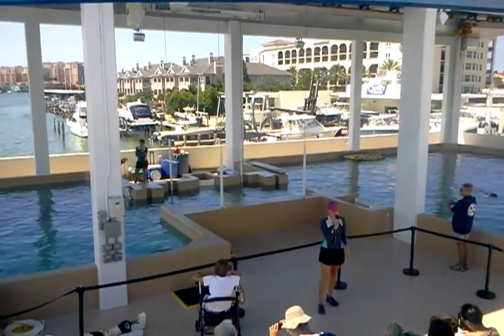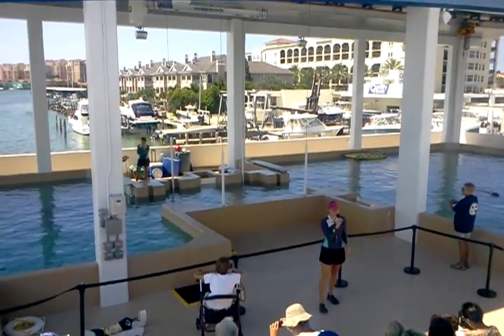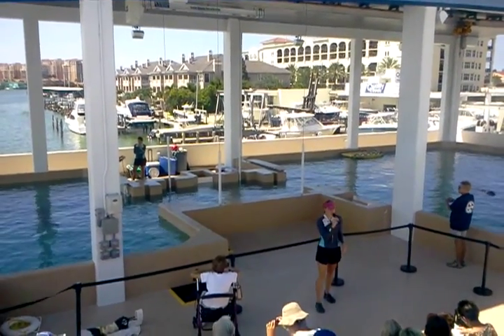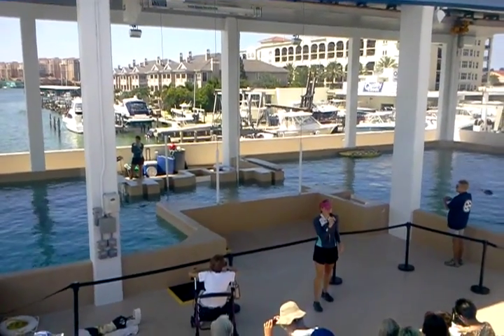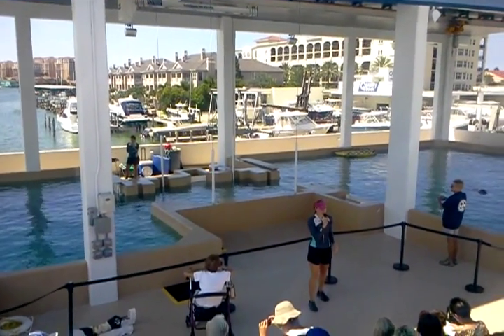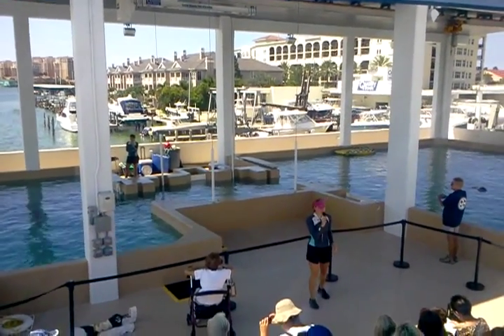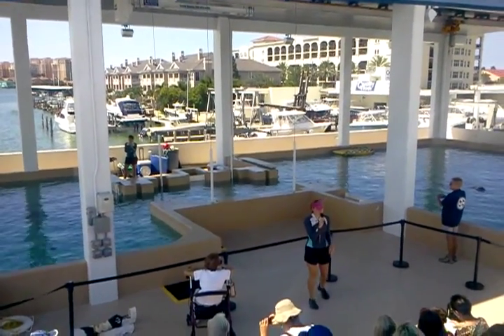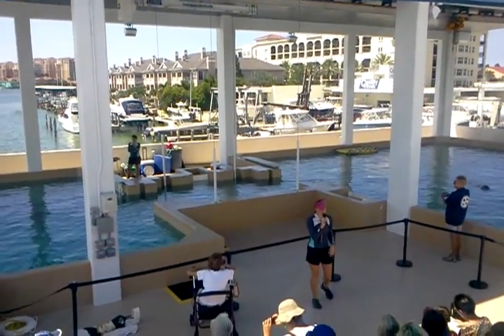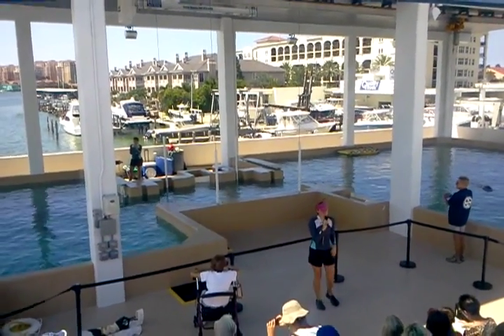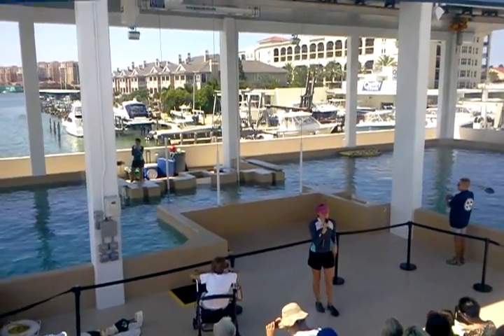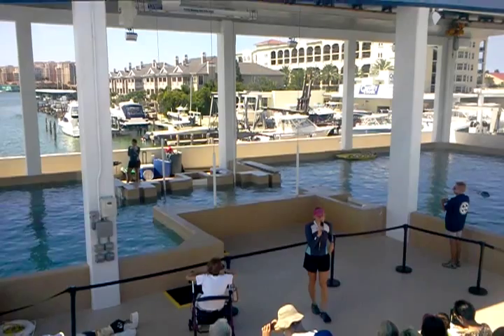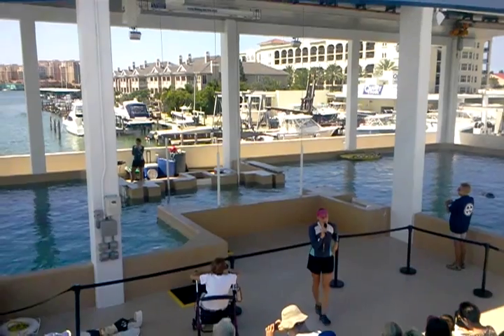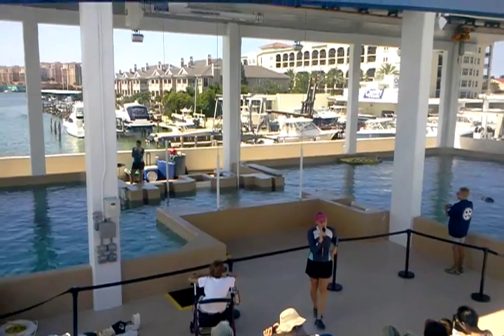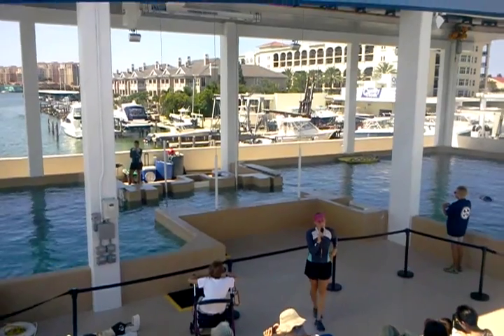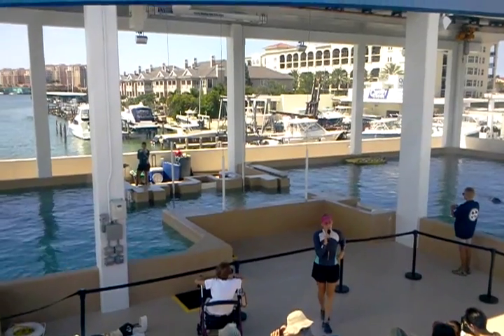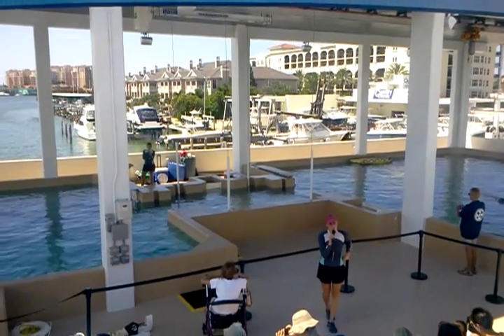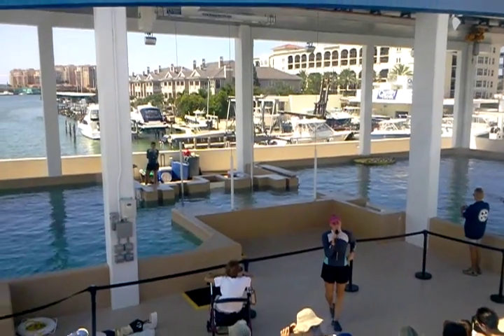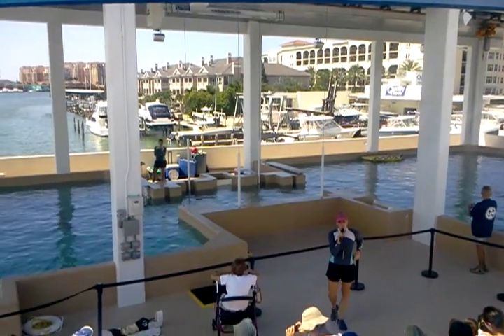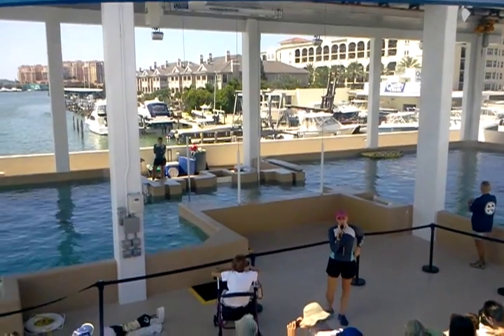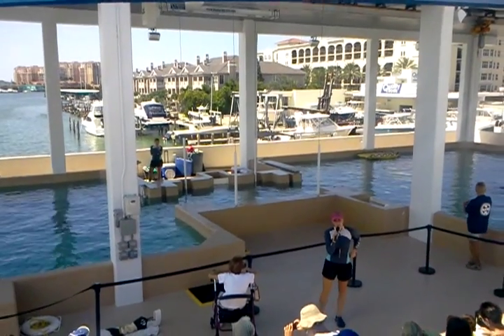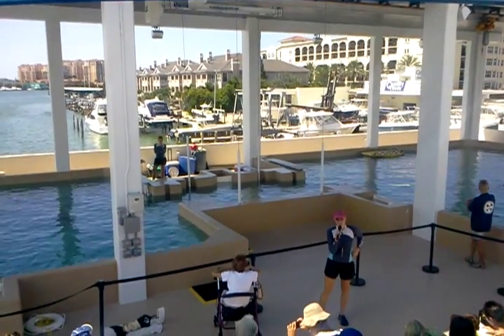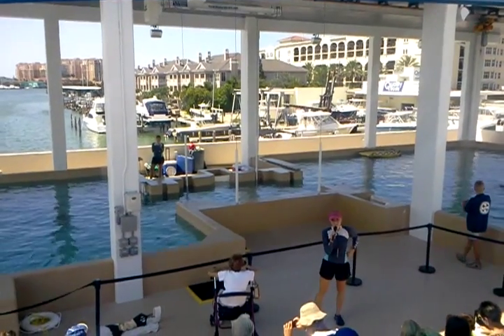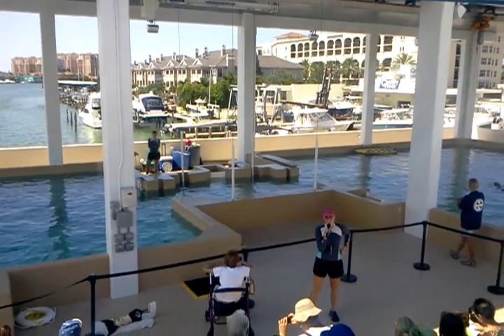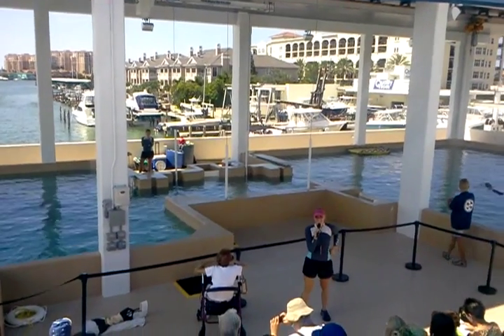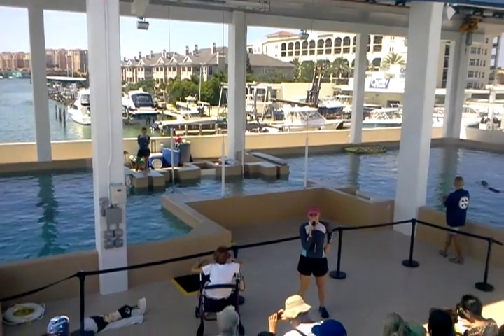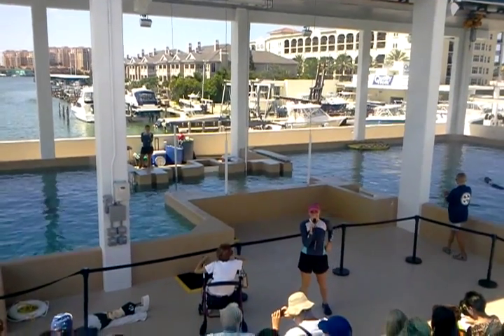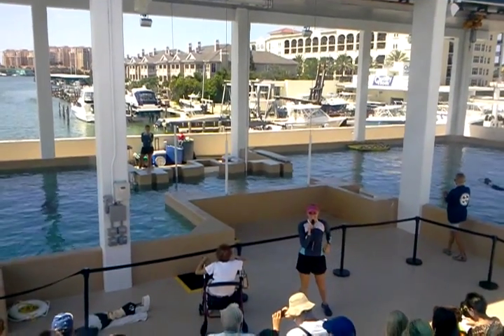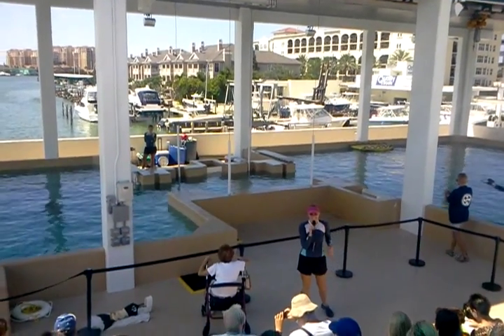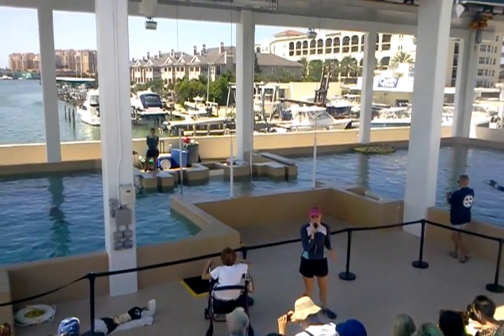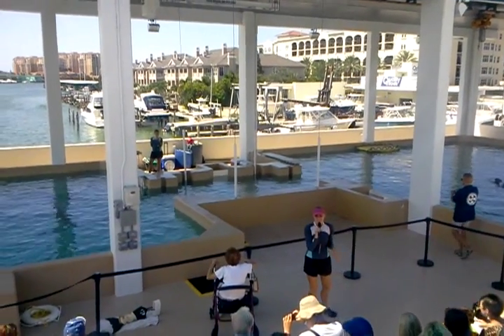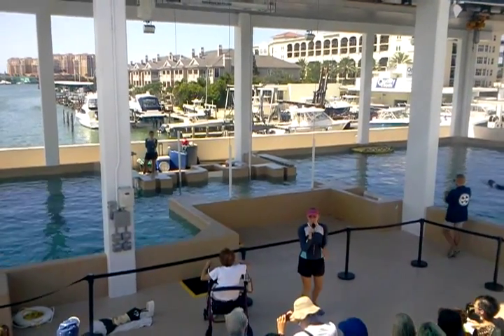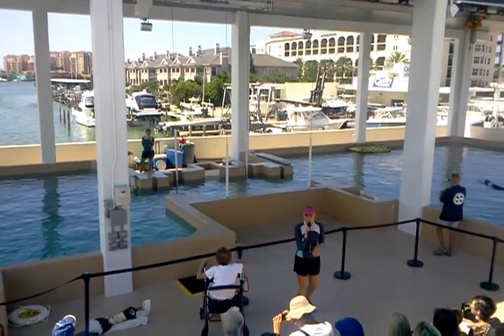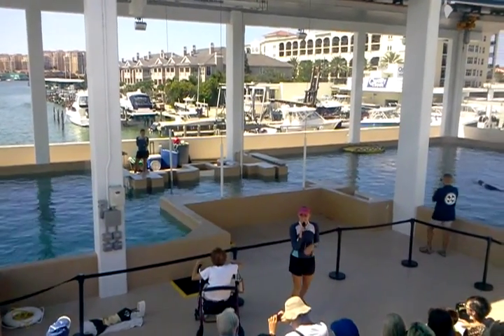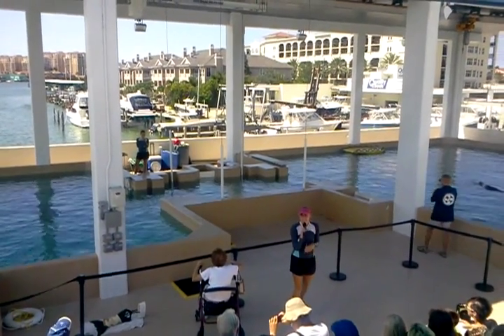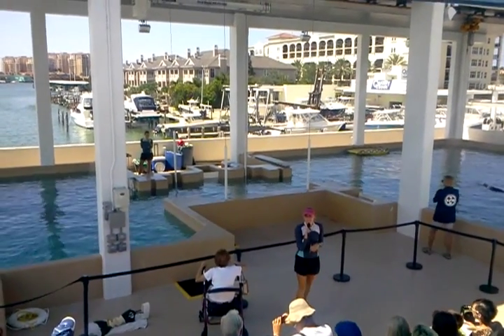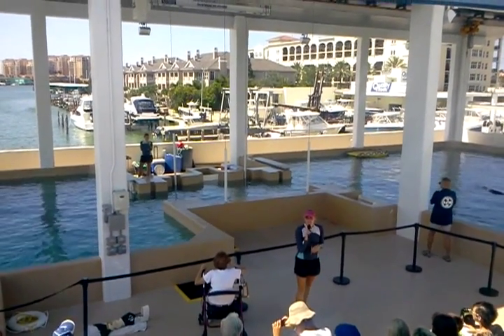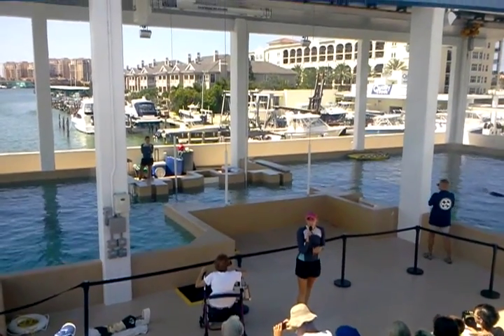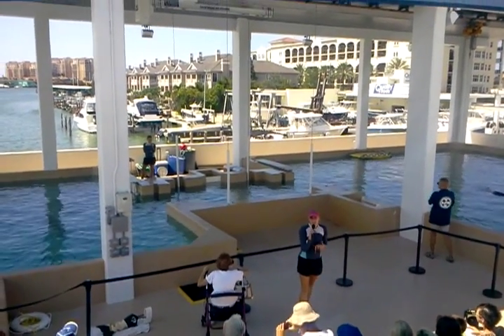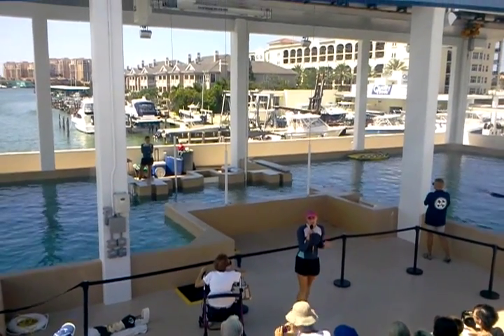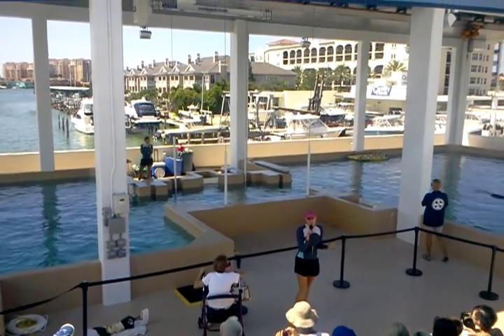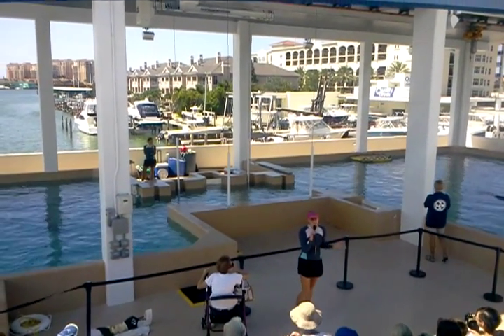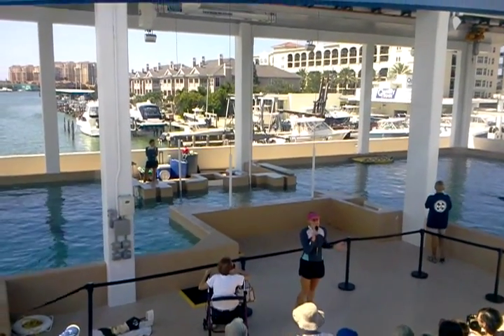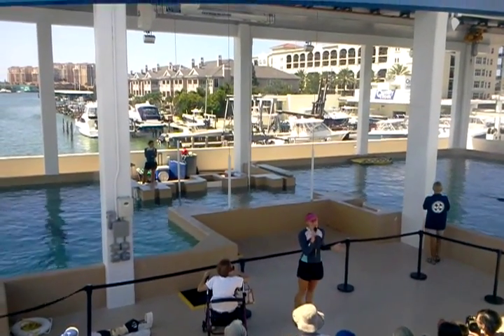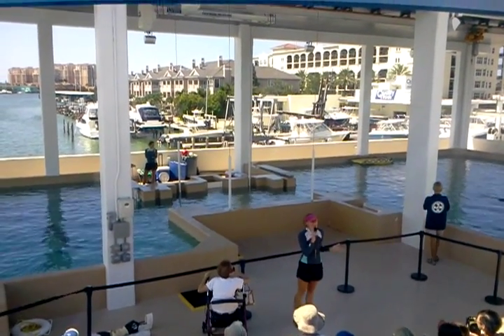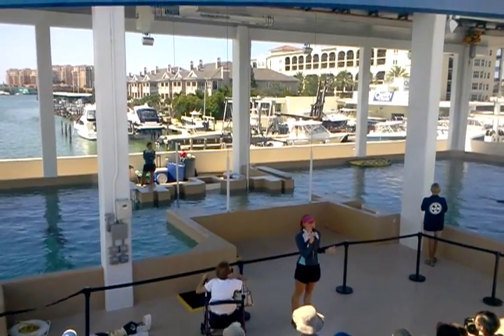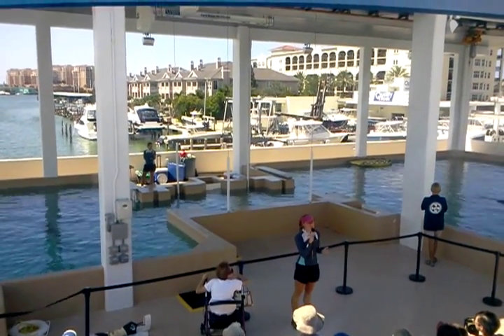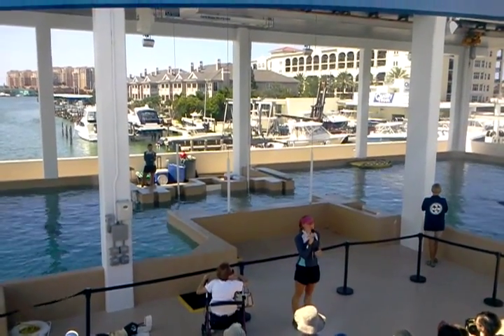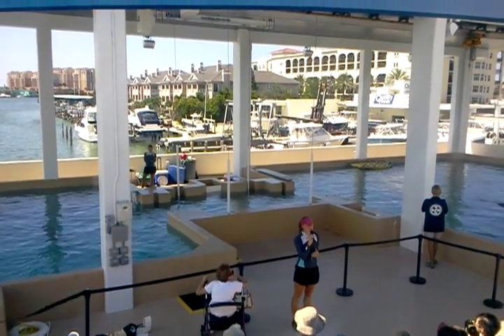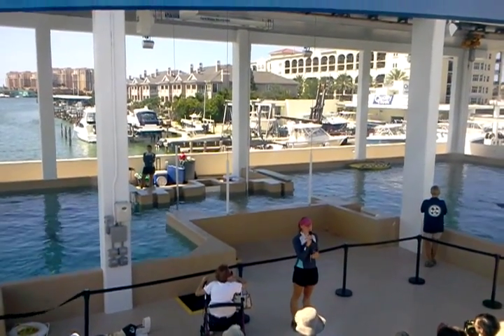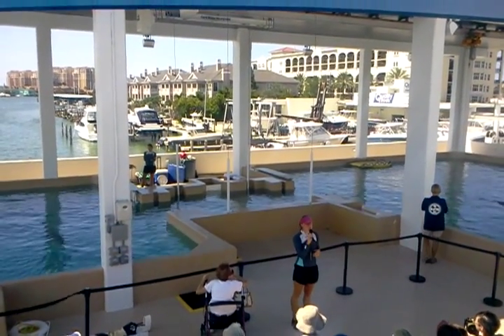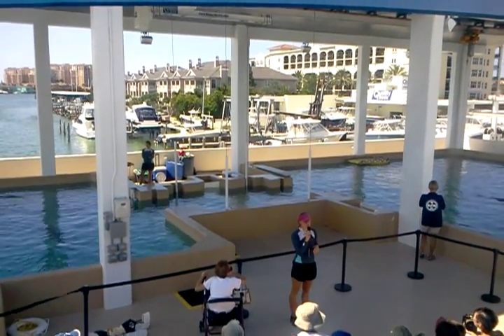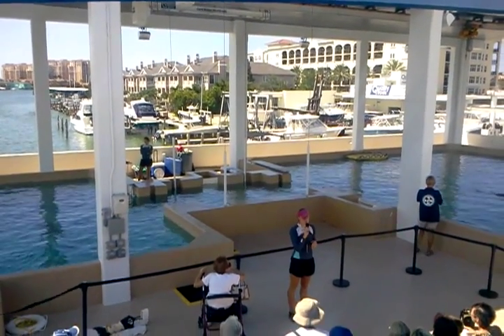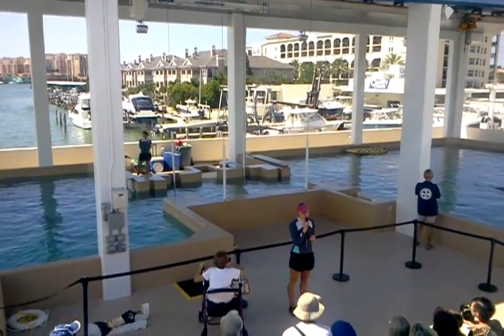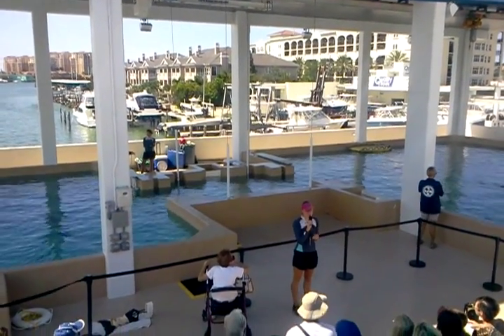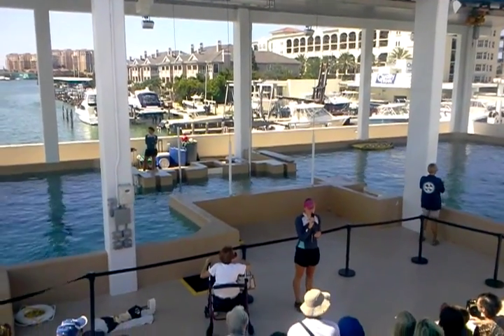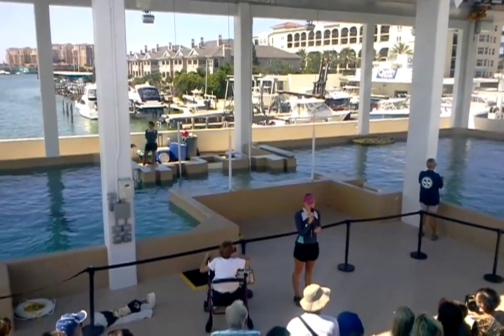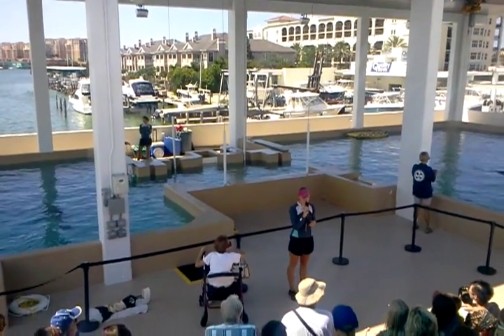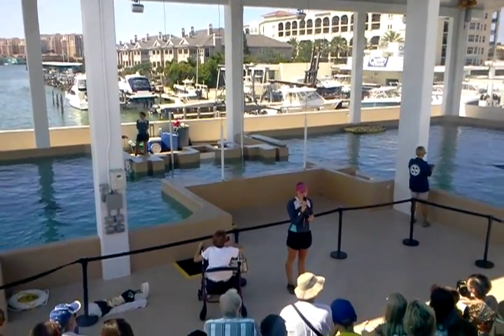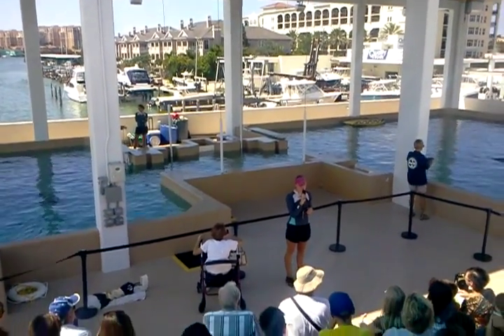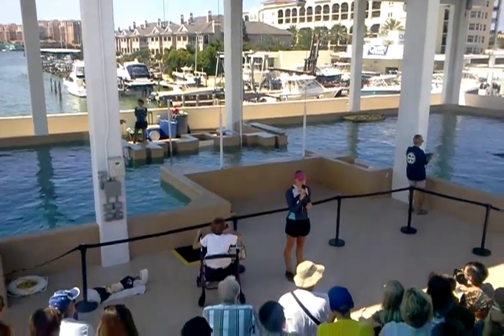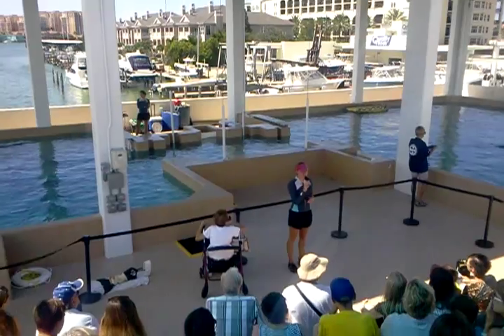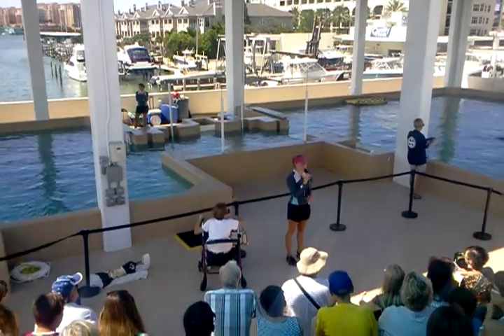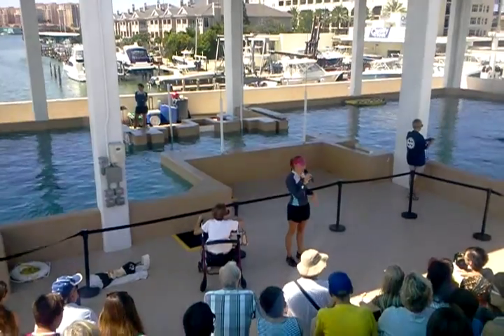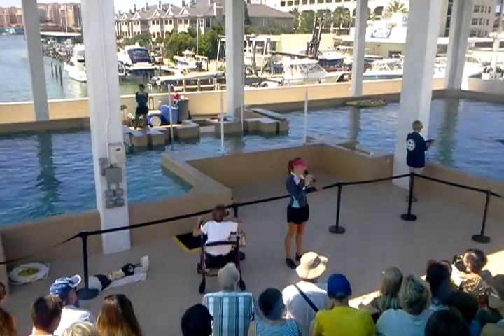Good afternoon, guys. How are you guys doing today? My name is Talia. I'm one of the trainers here at the Aquarium.